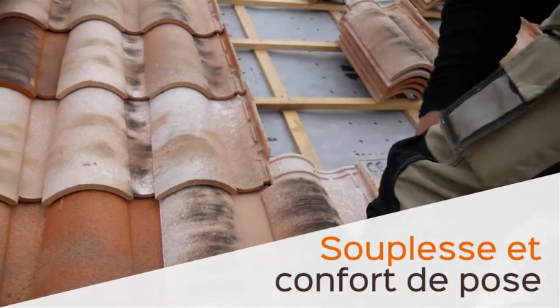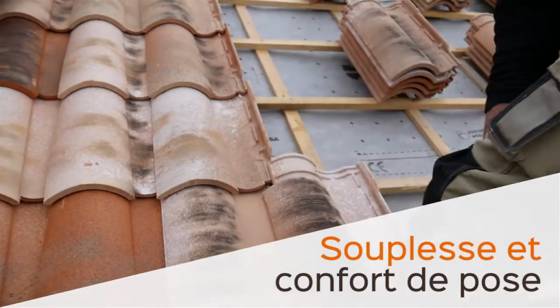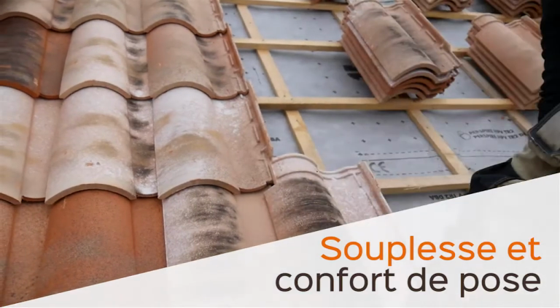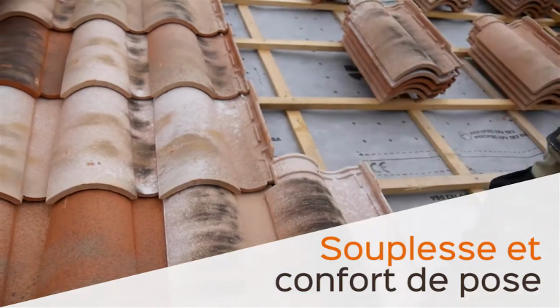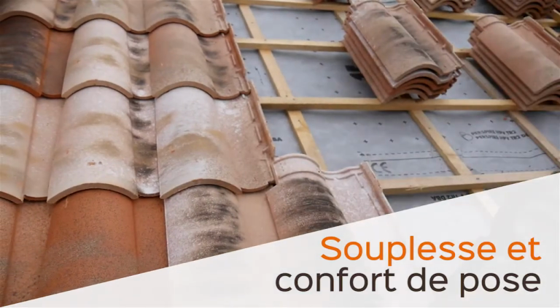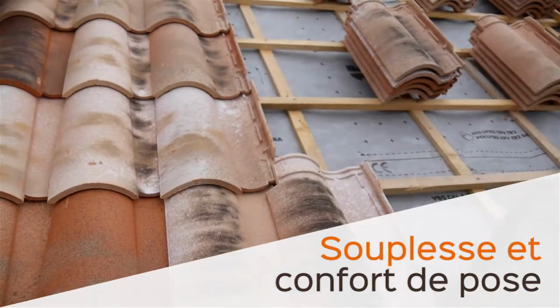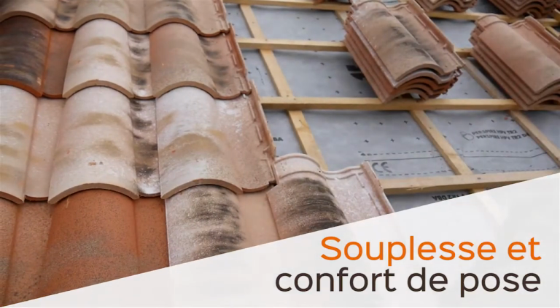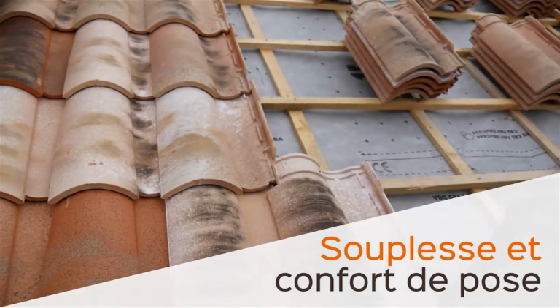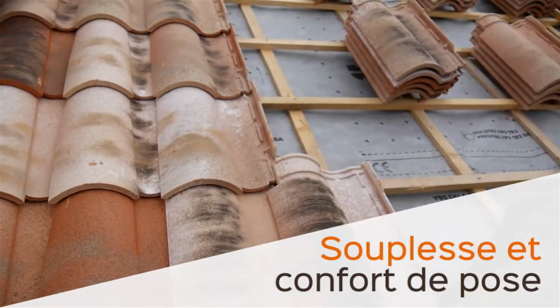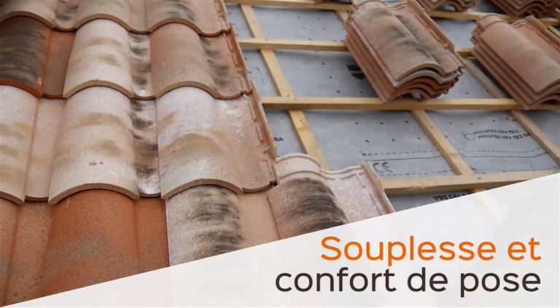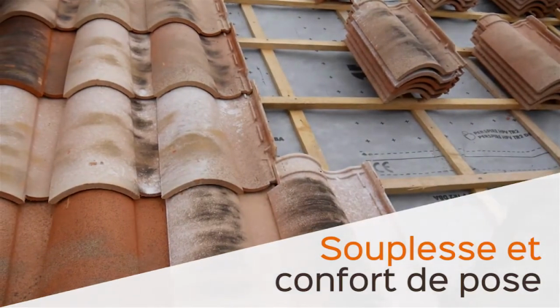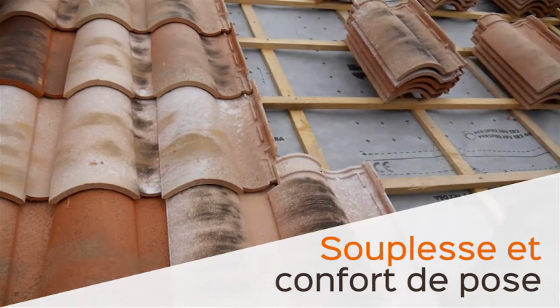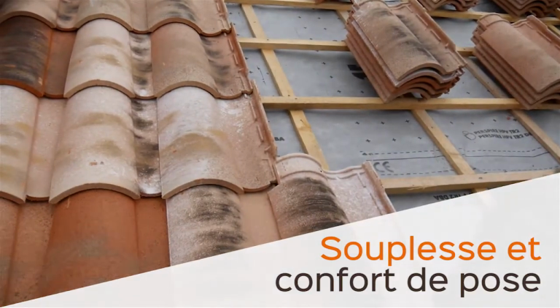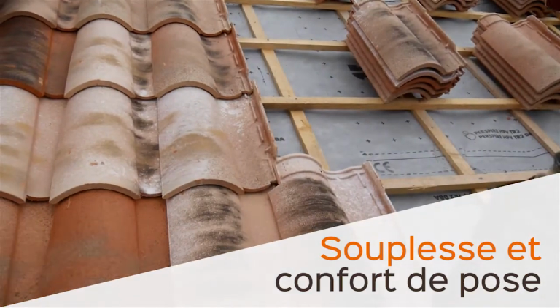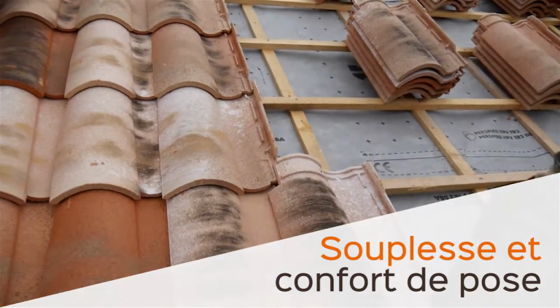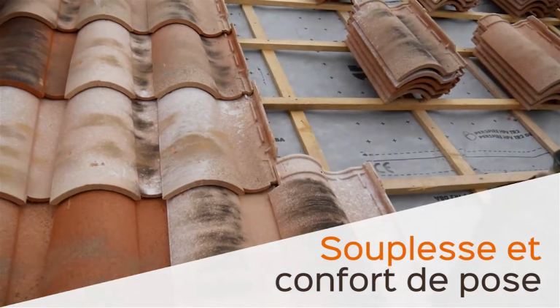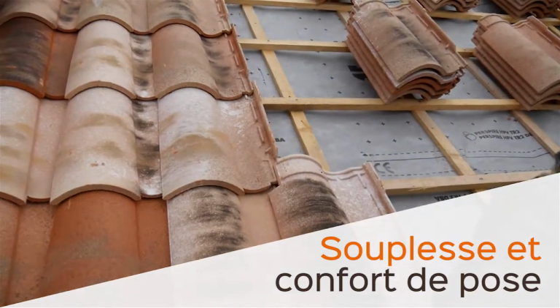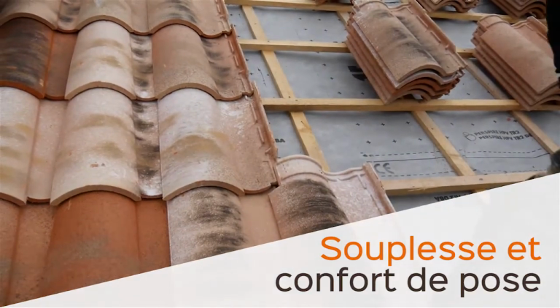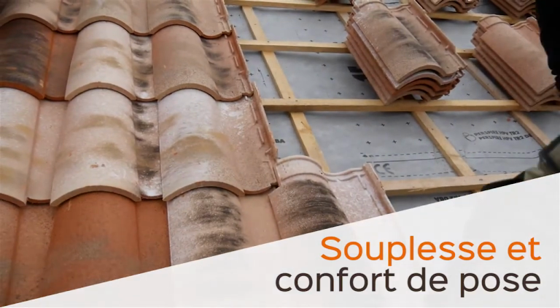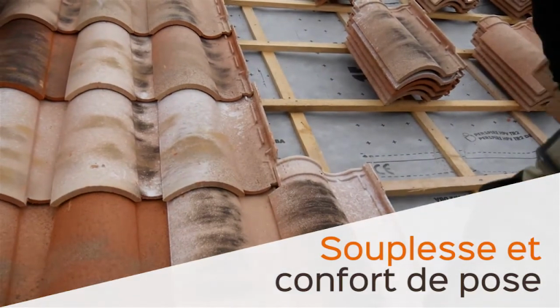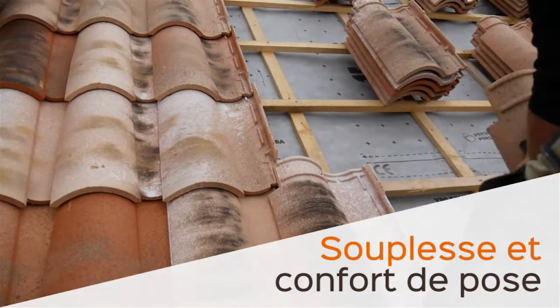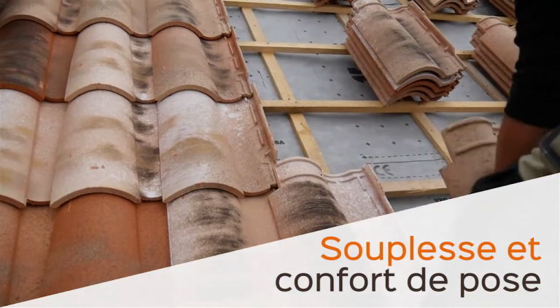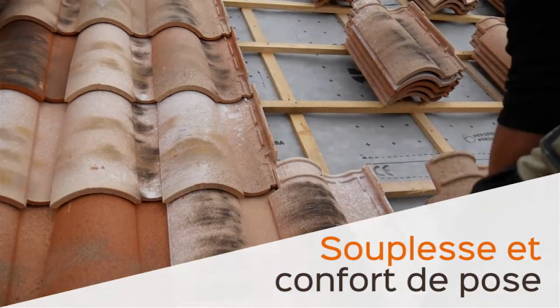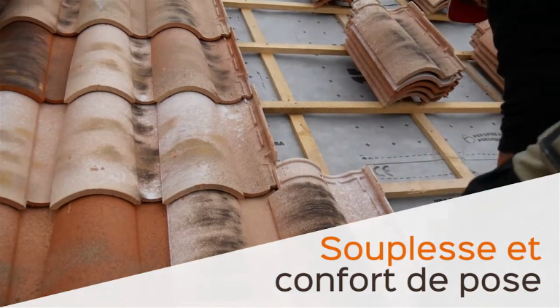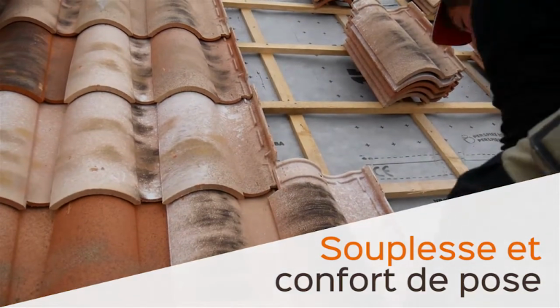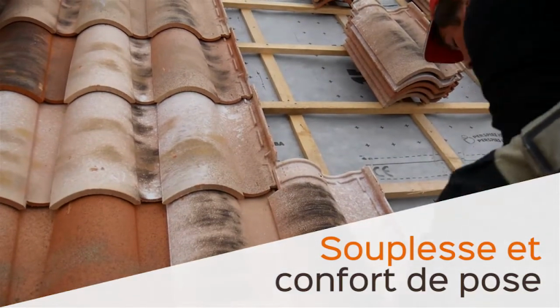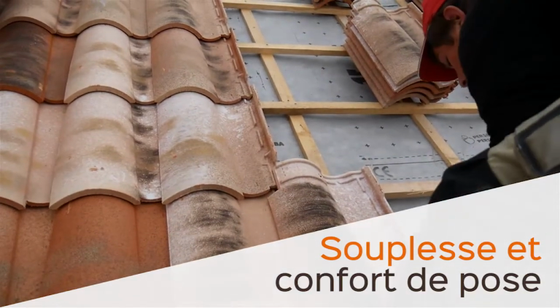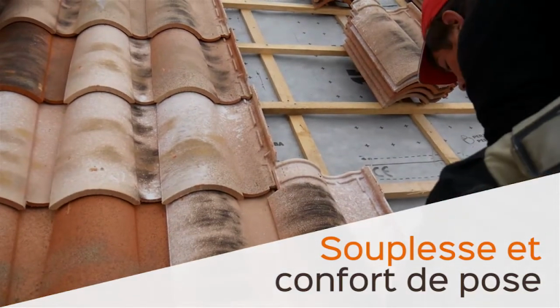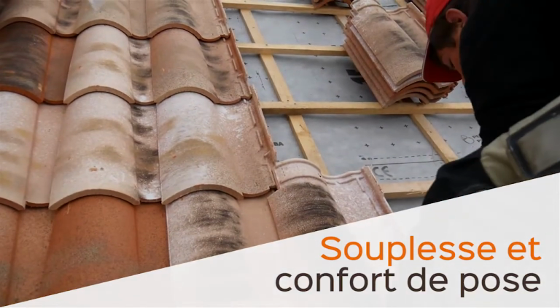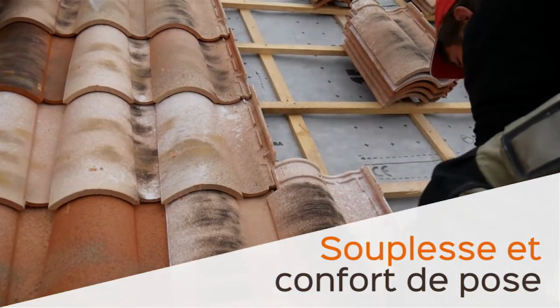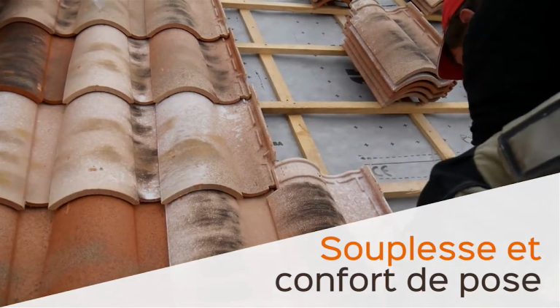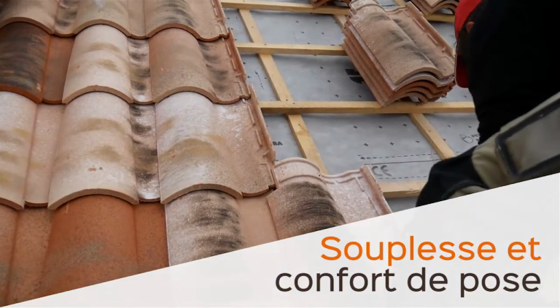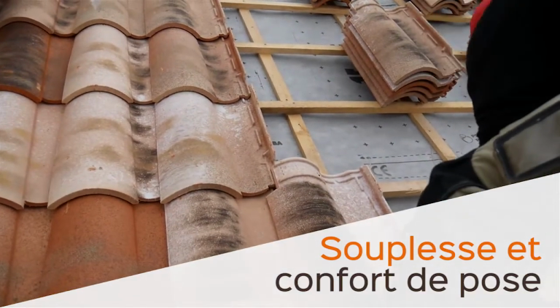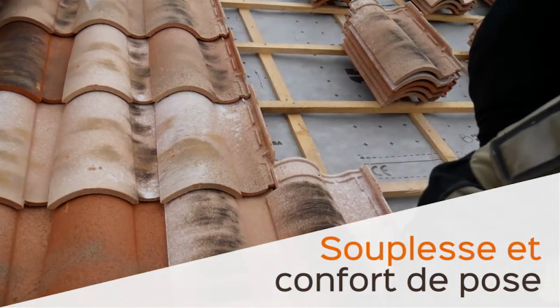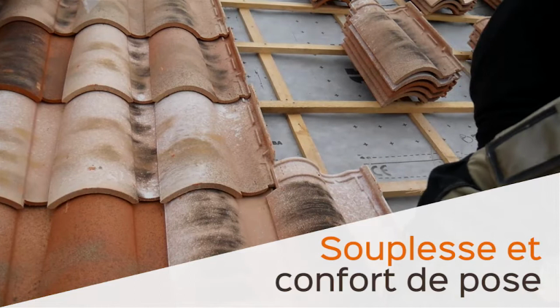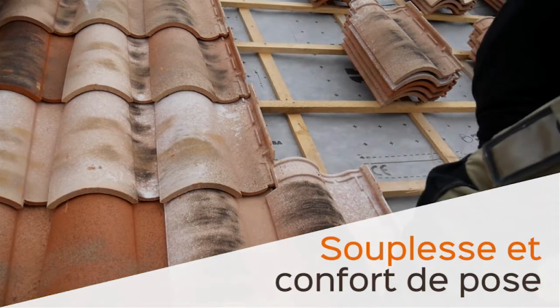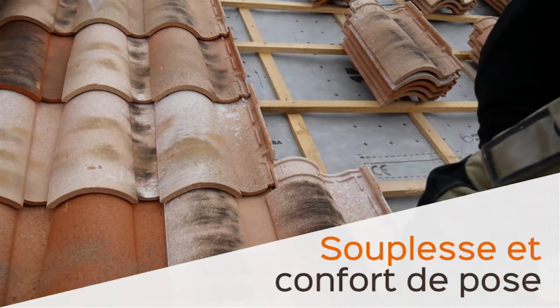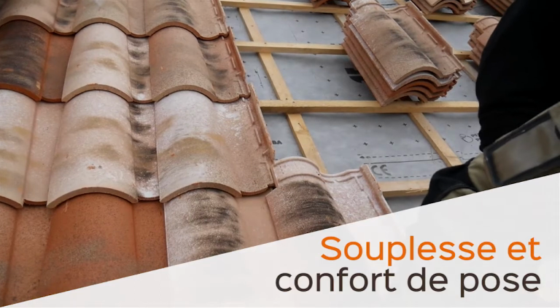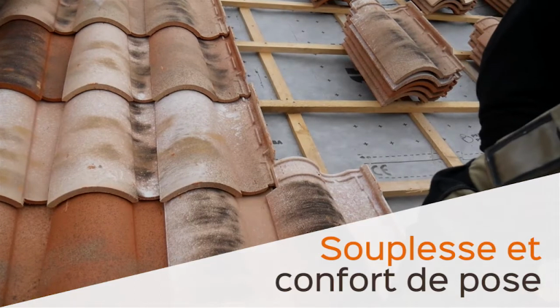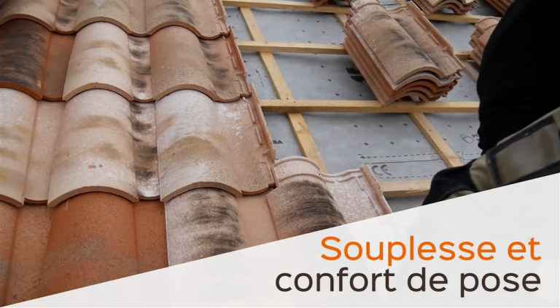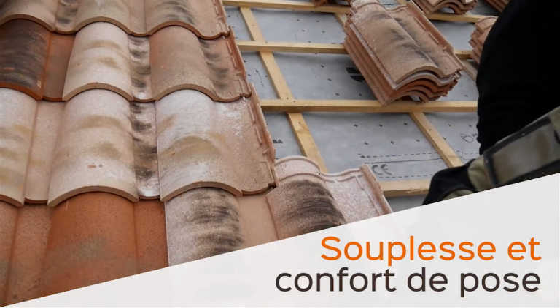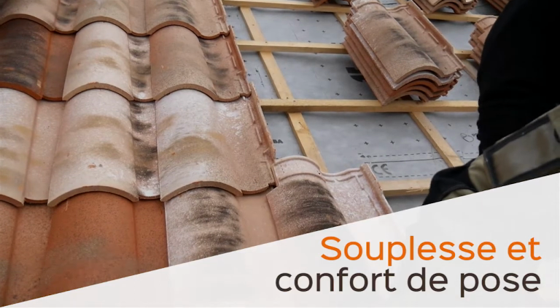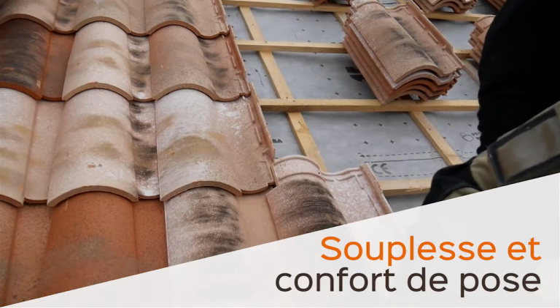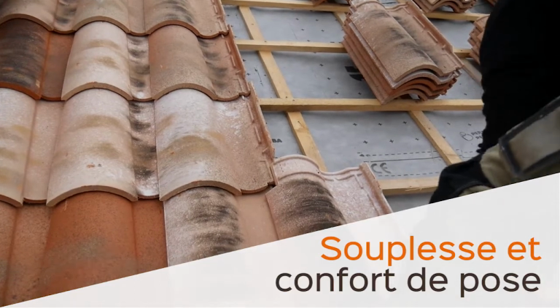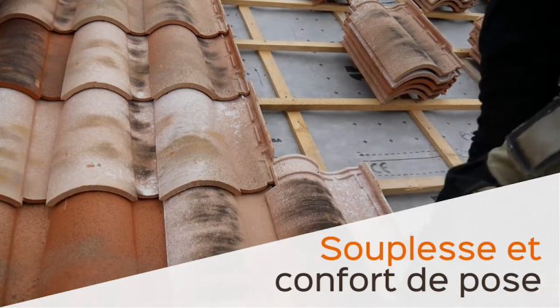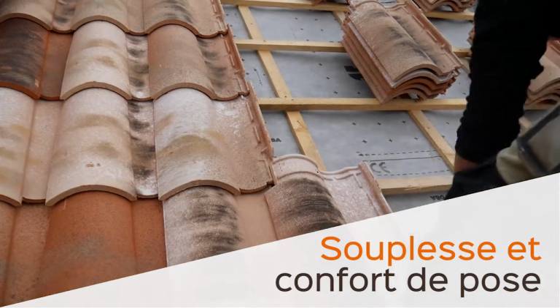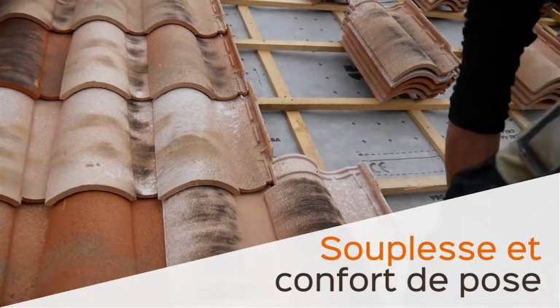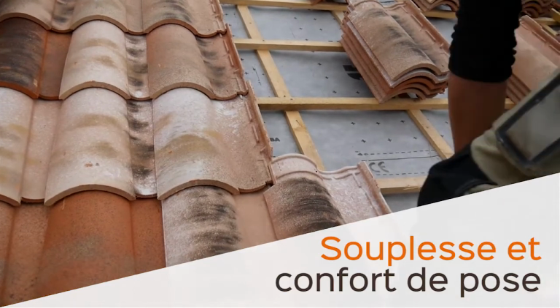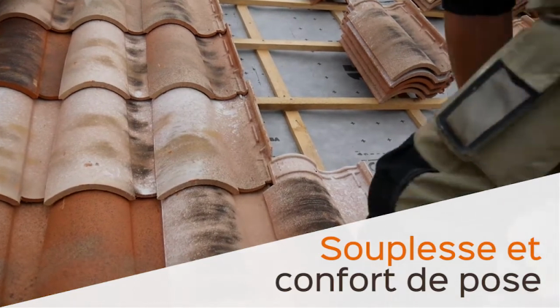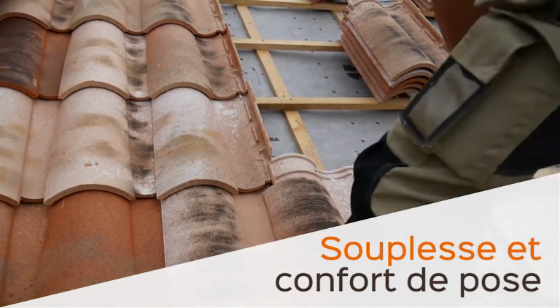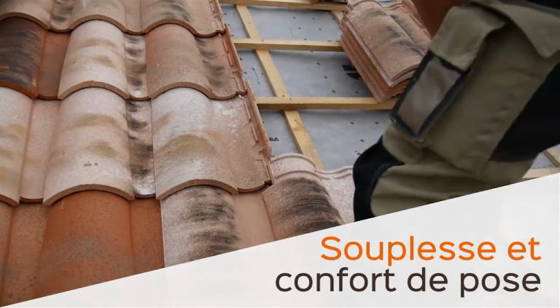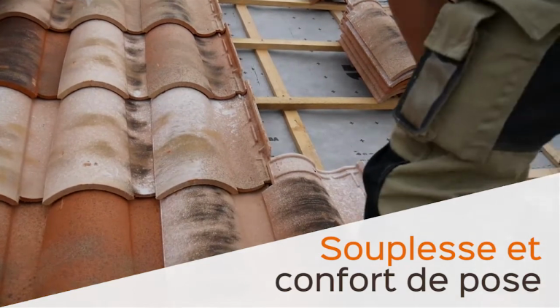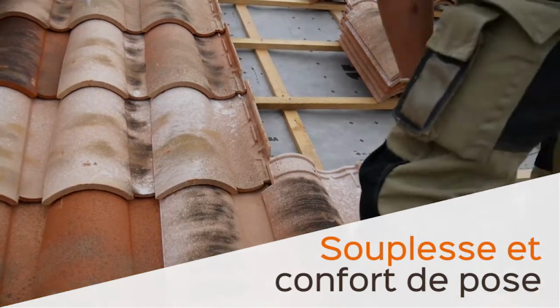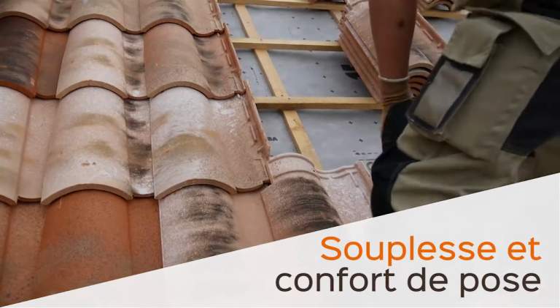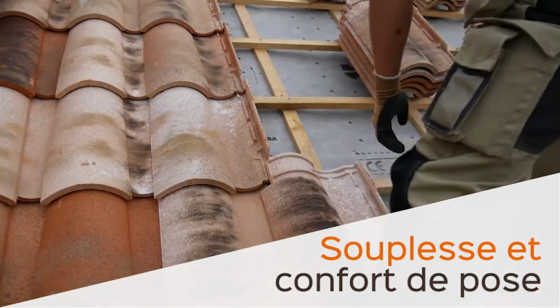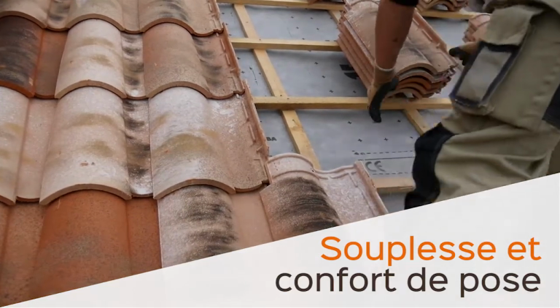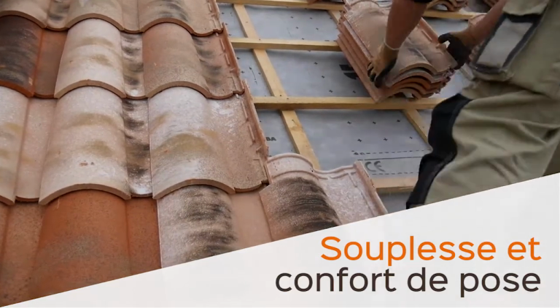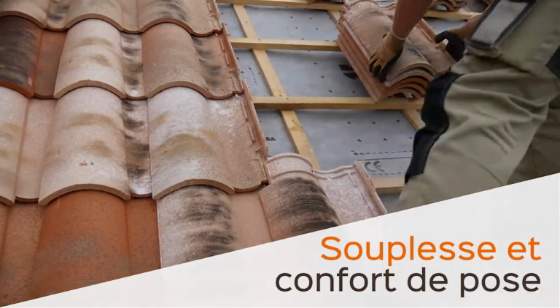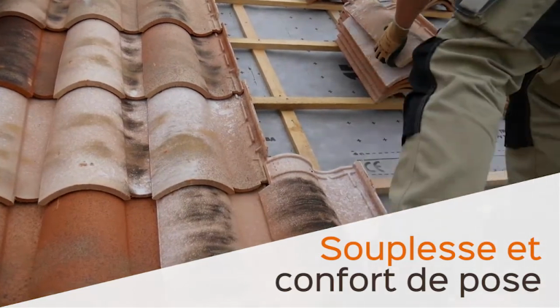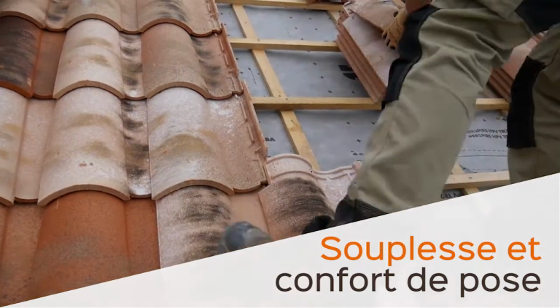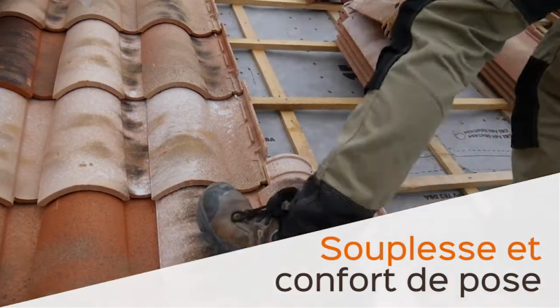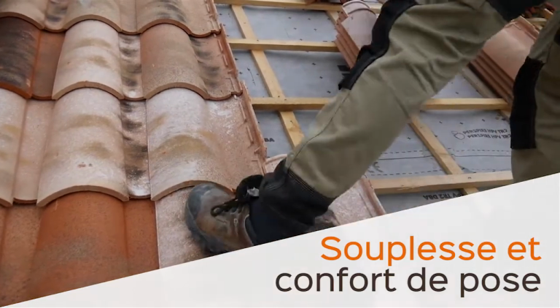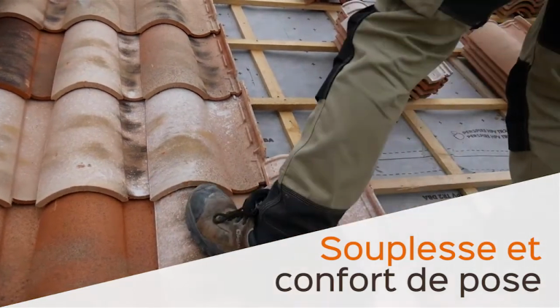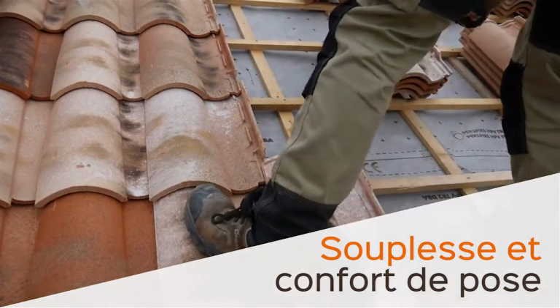Avec ce jeu longitudinal, si on ne peut pas lier au faux parallèle, ça veut dire qu'on n'est pas obligé de couper la tuile au faîtage.